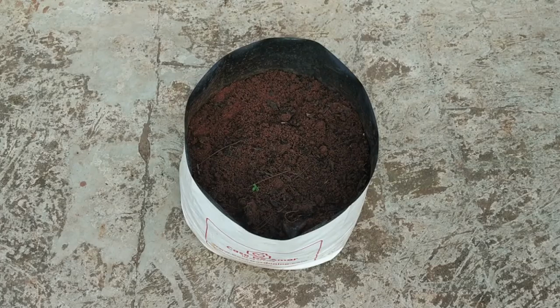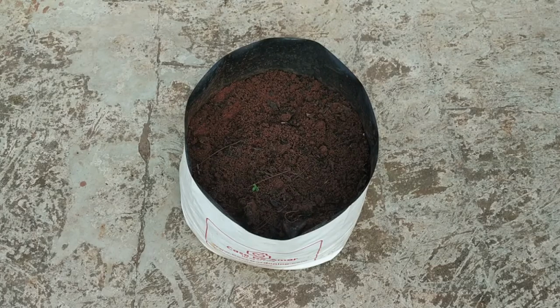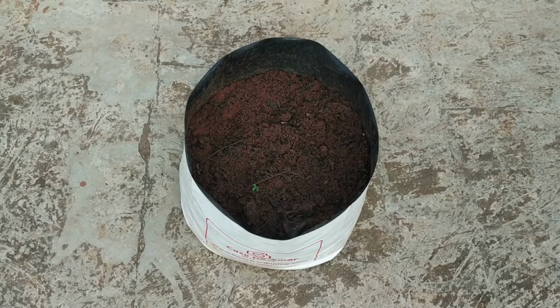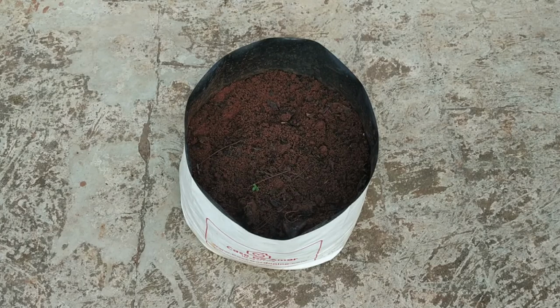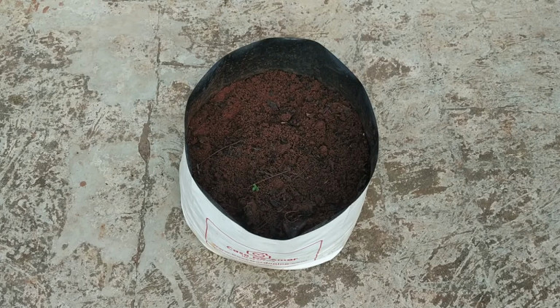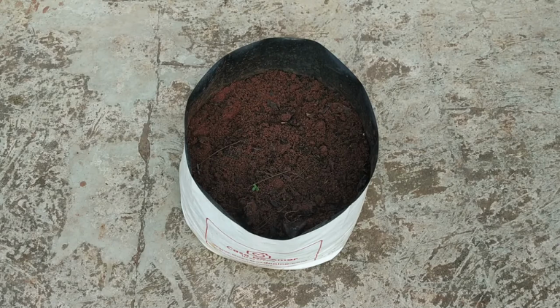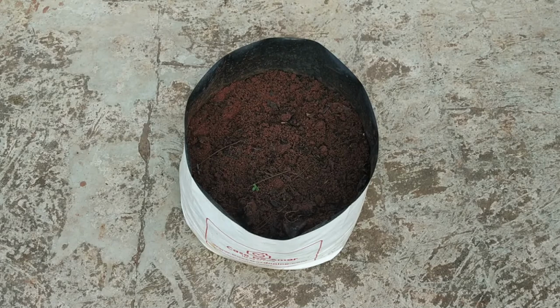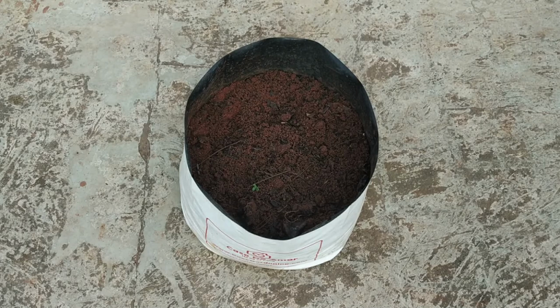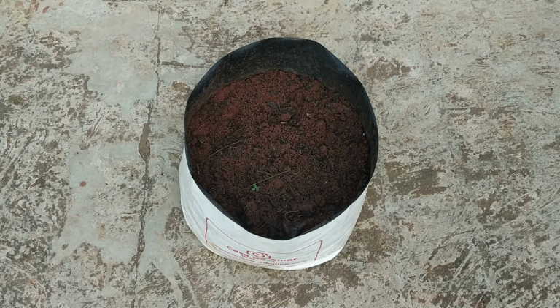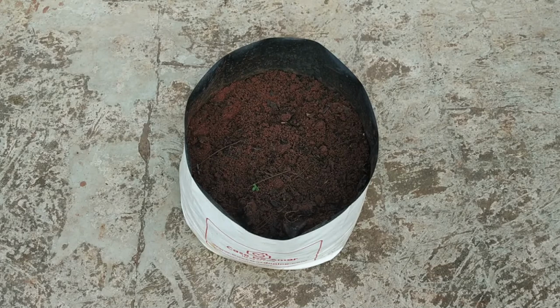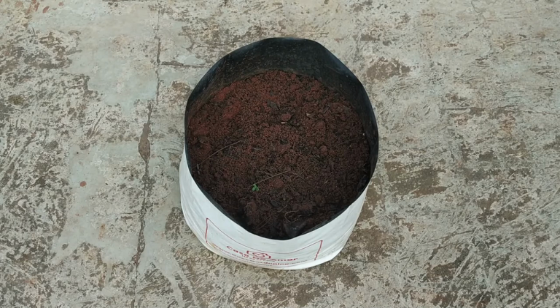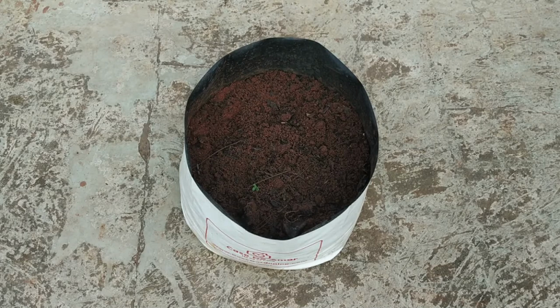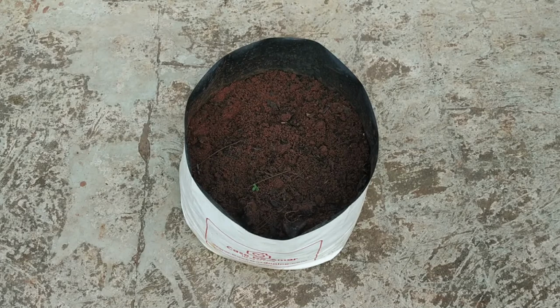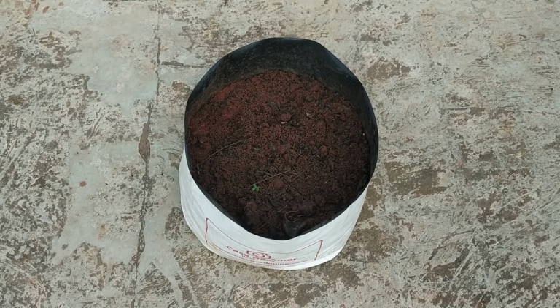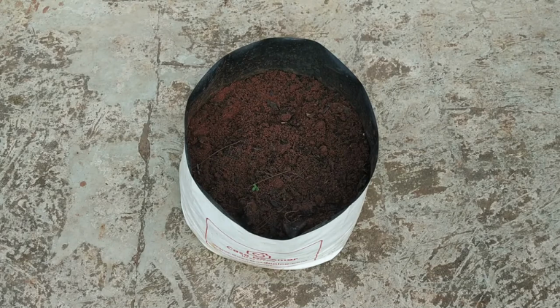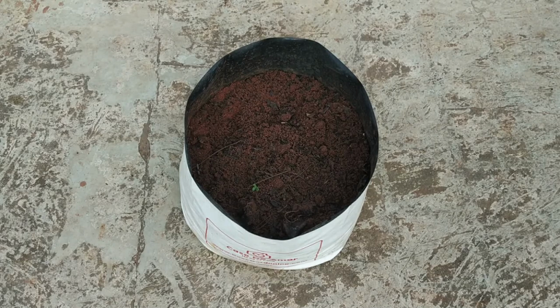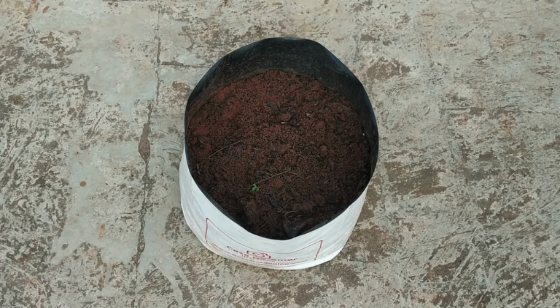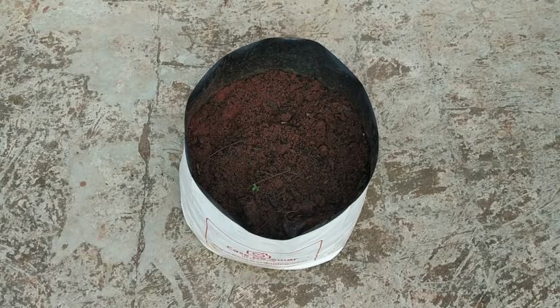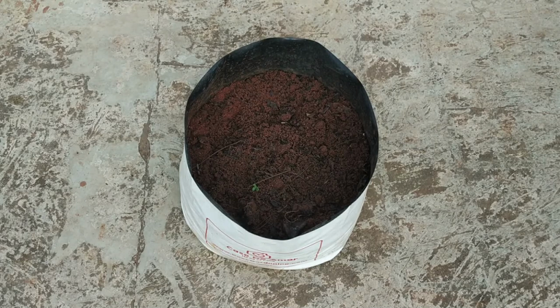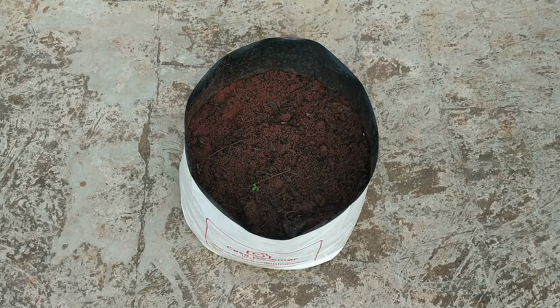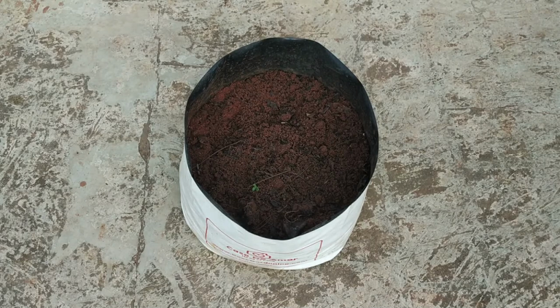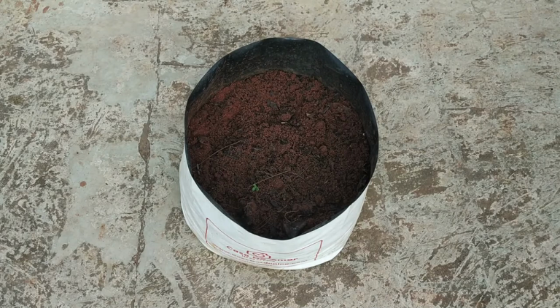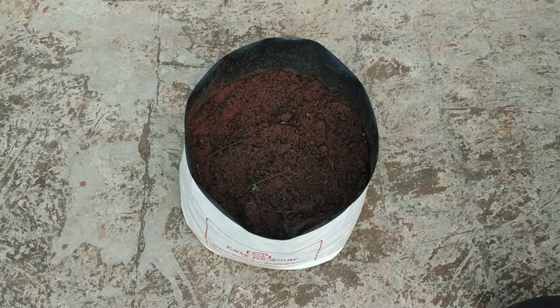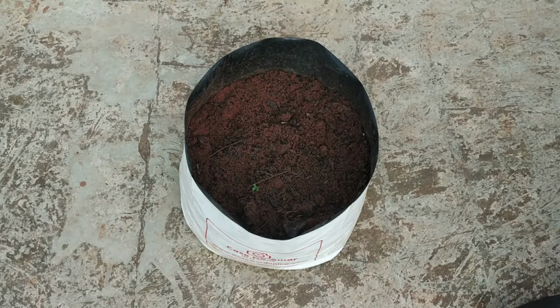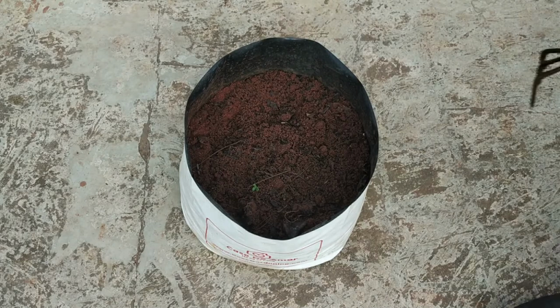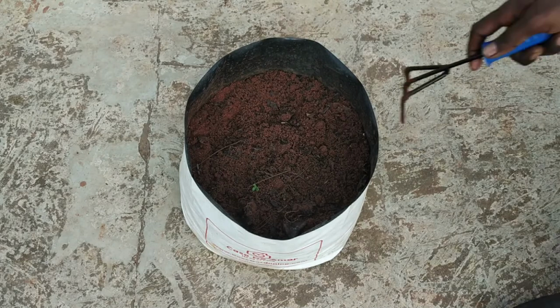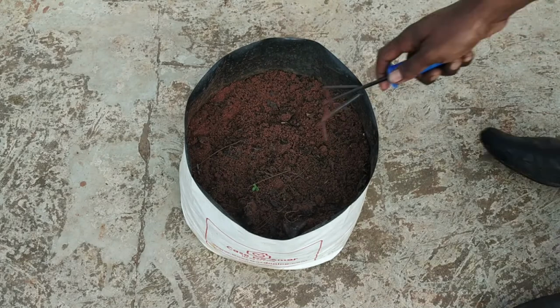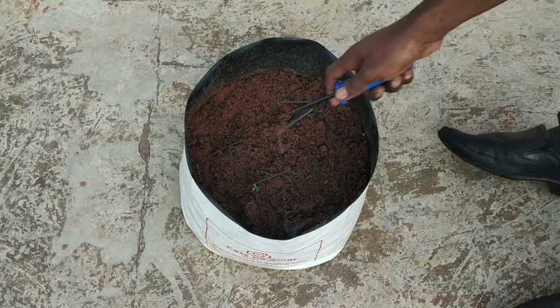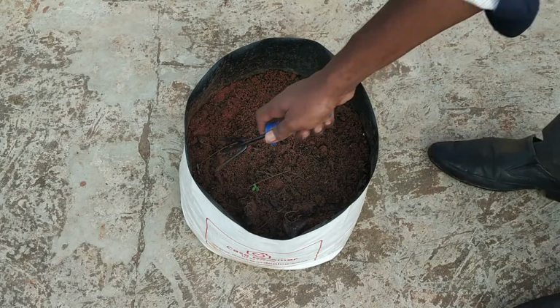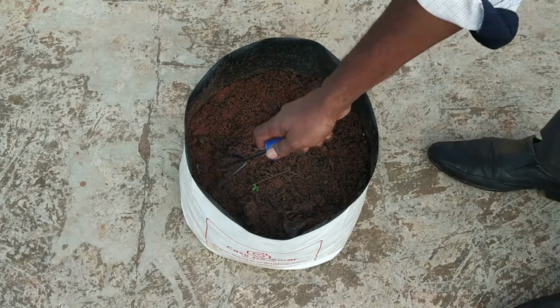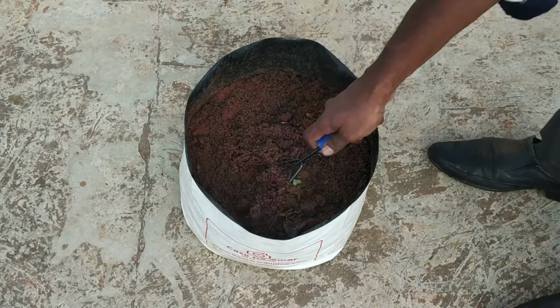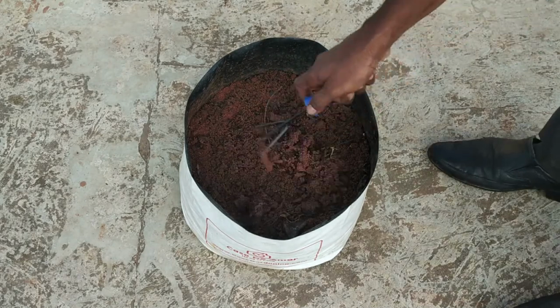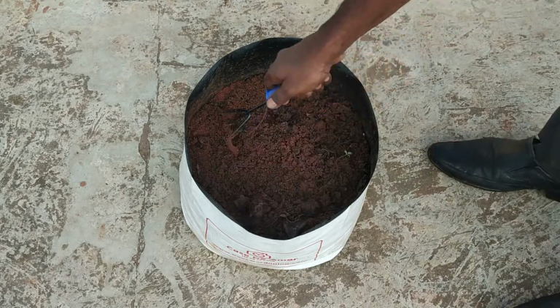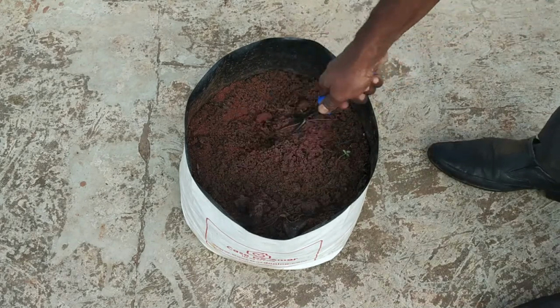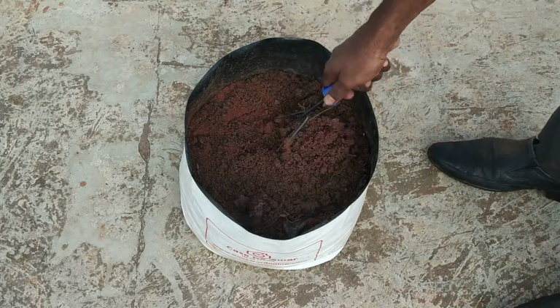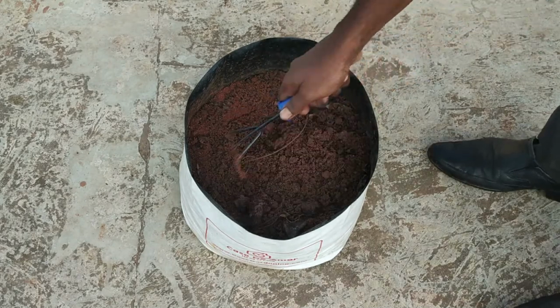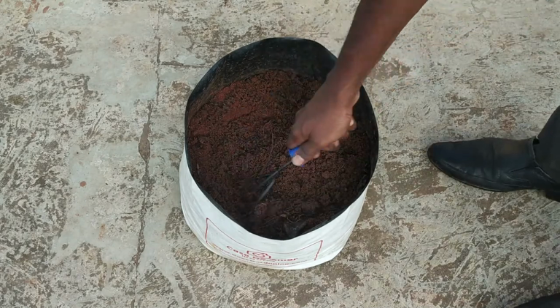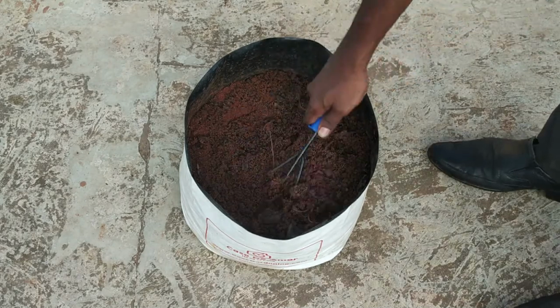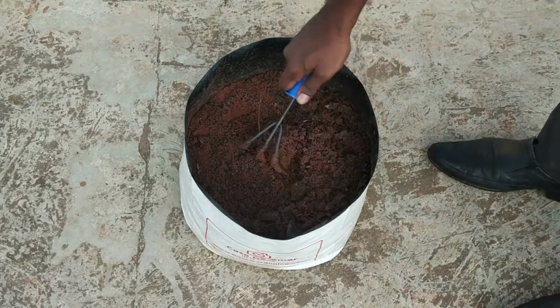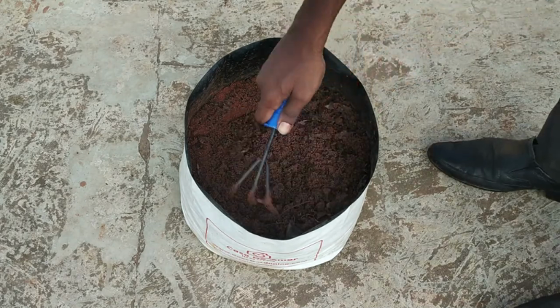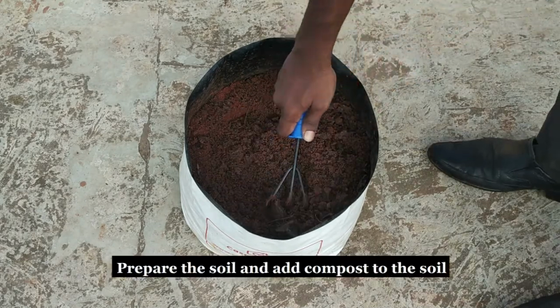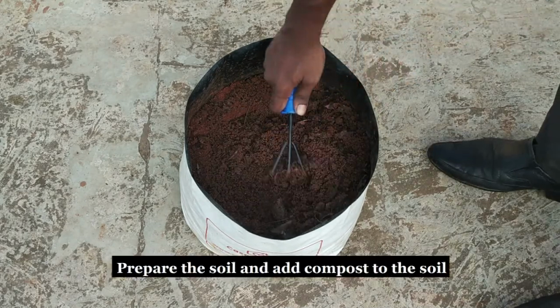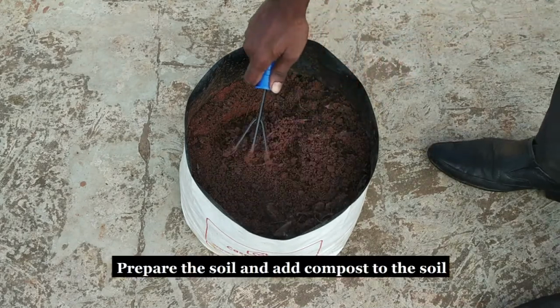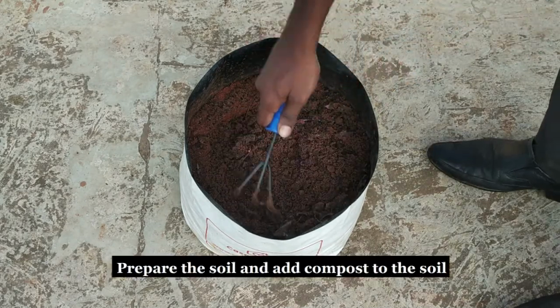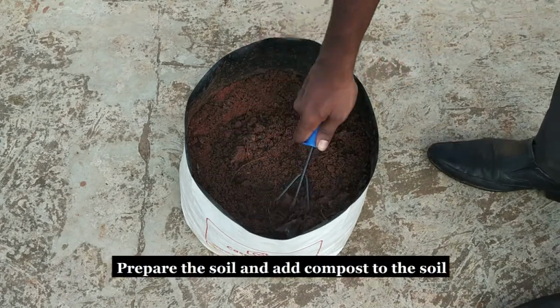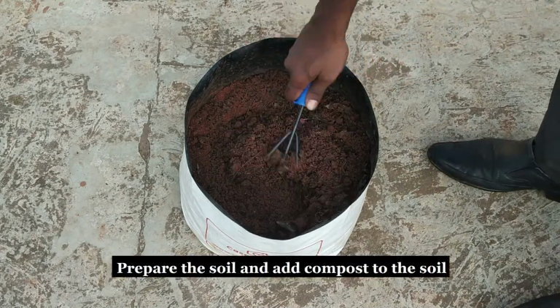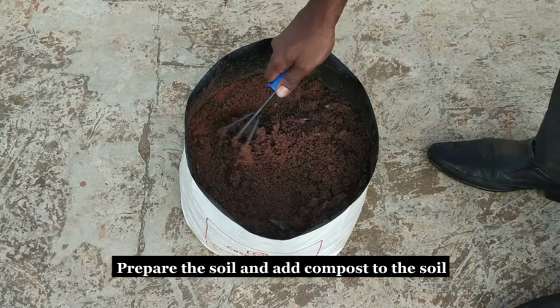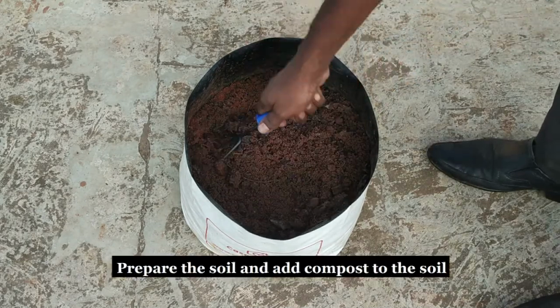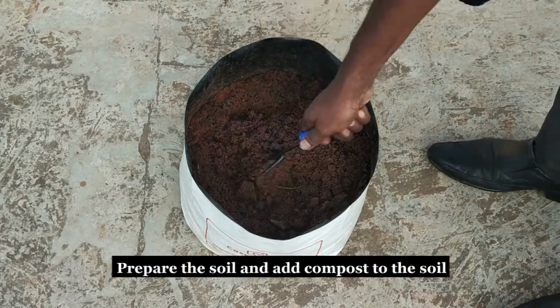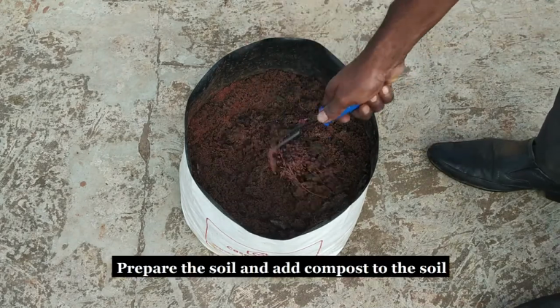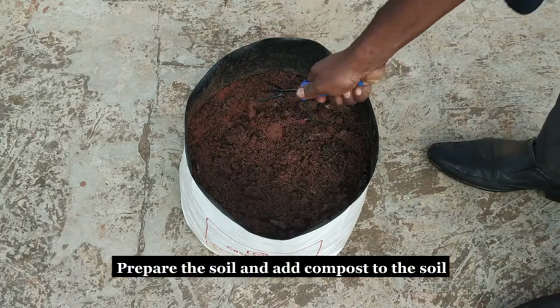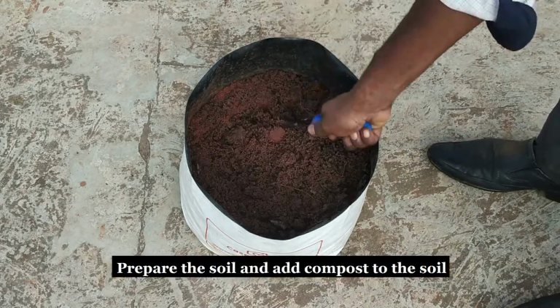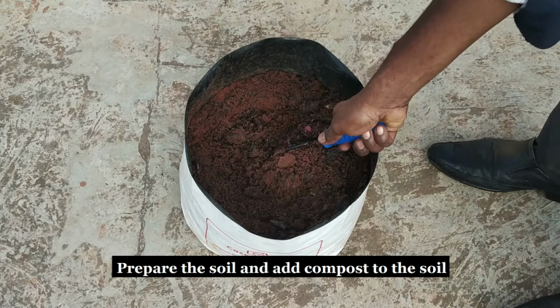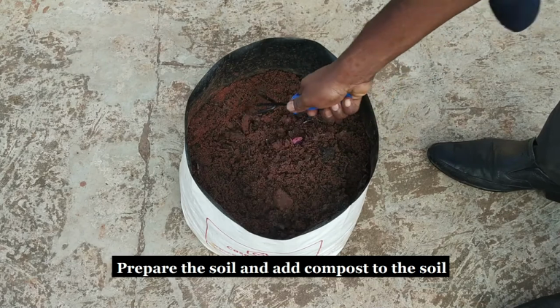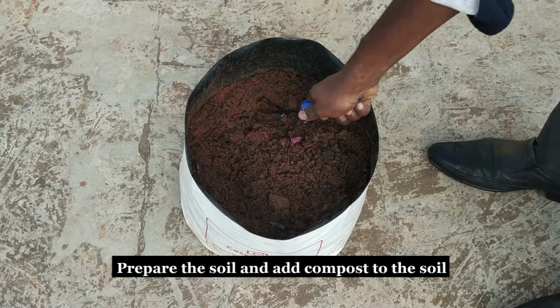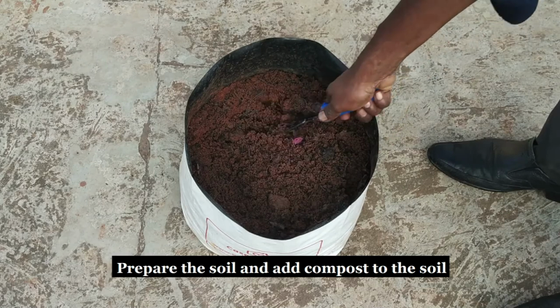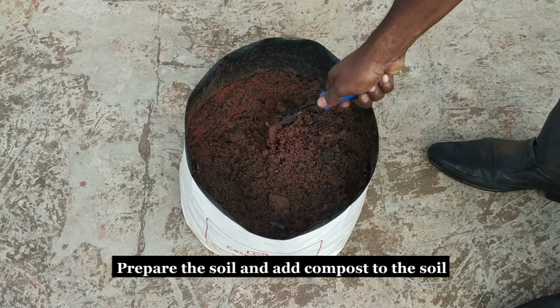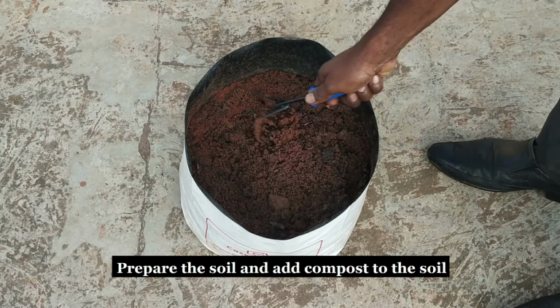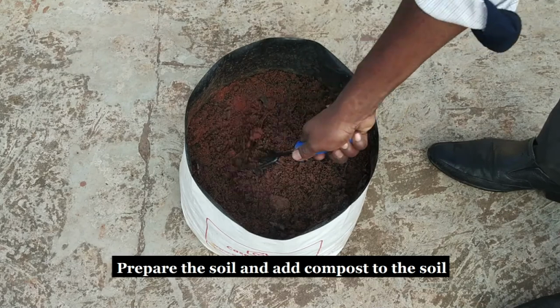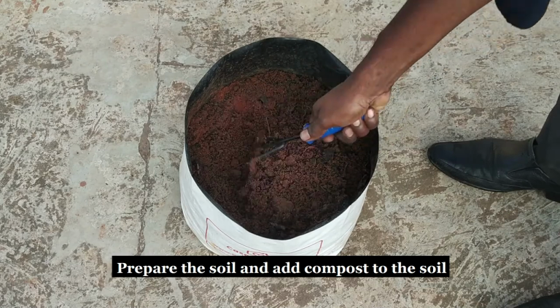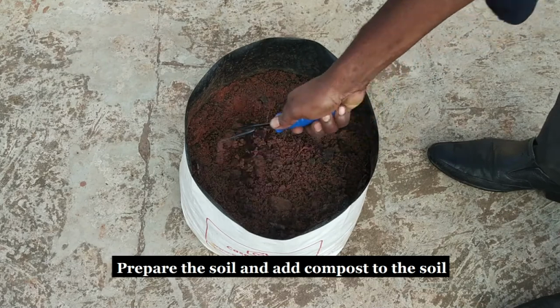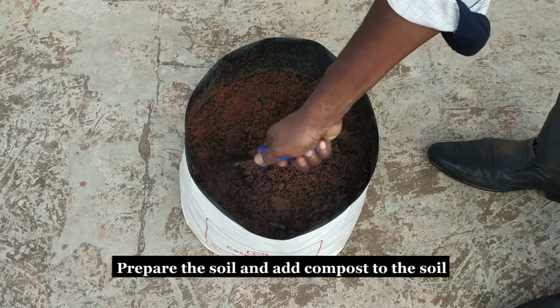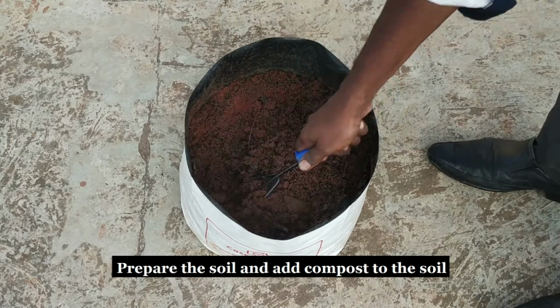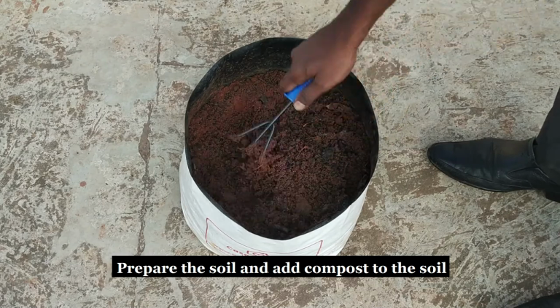Hello guys, today I am going to show you how to grow chilli plants in your garden using the dry chillies available.